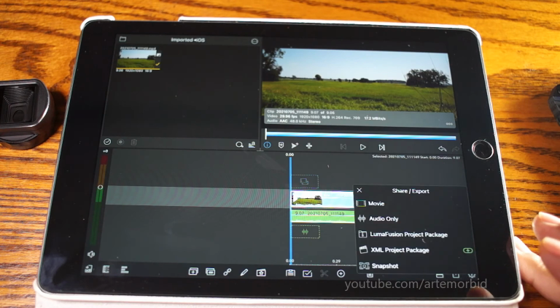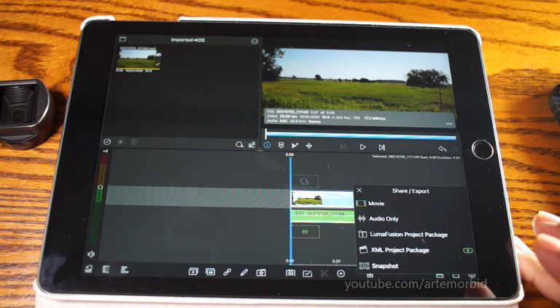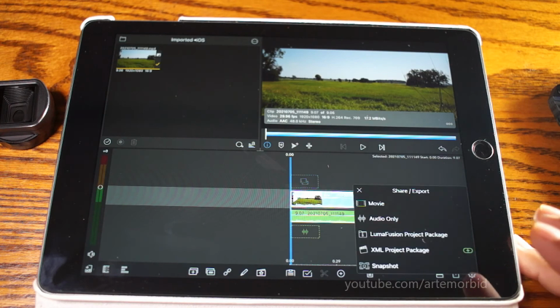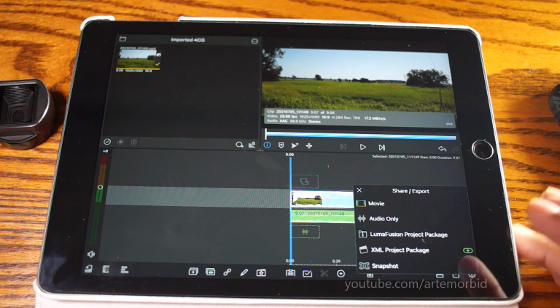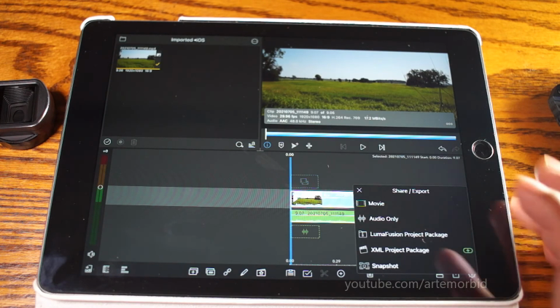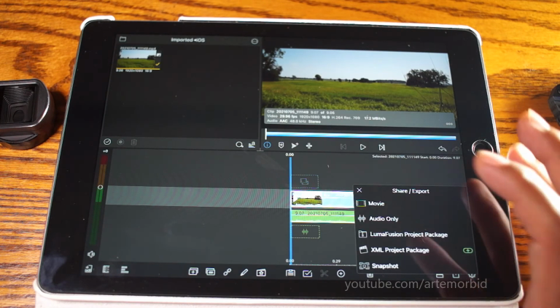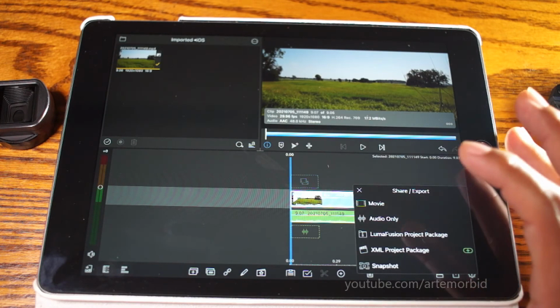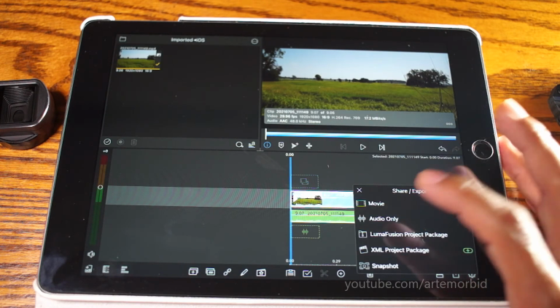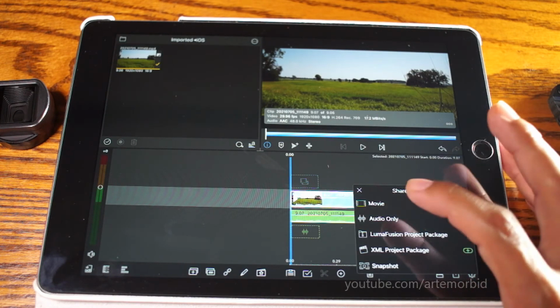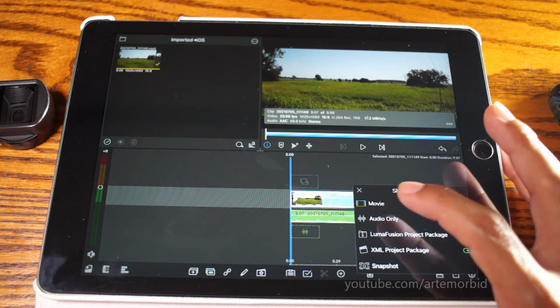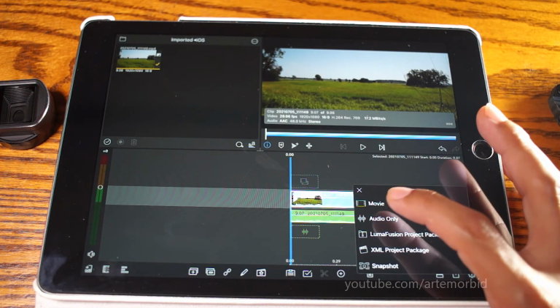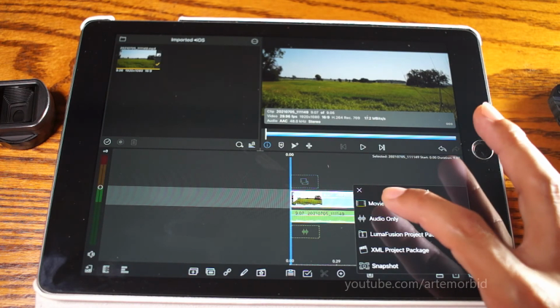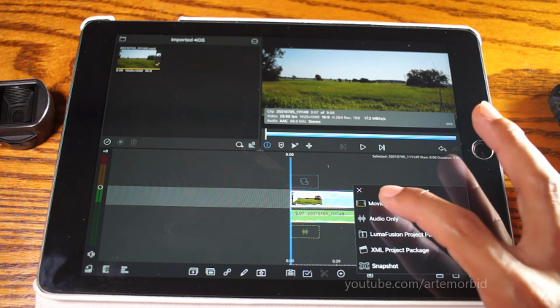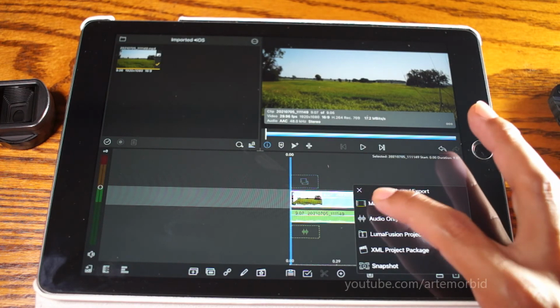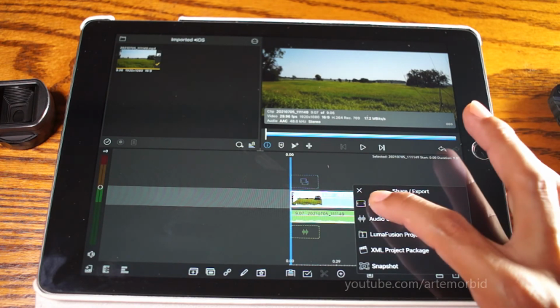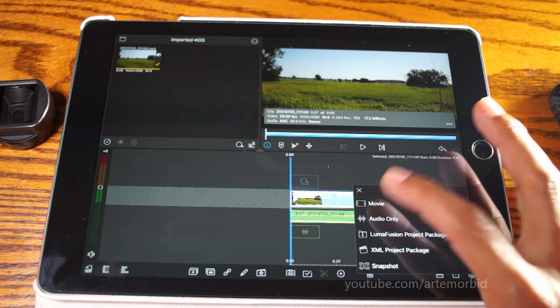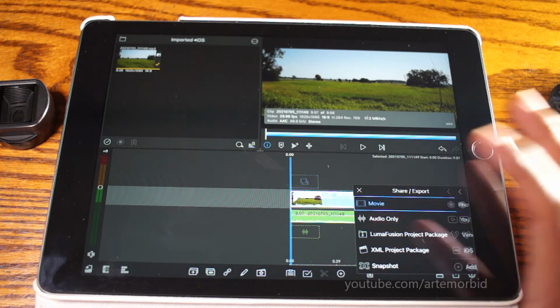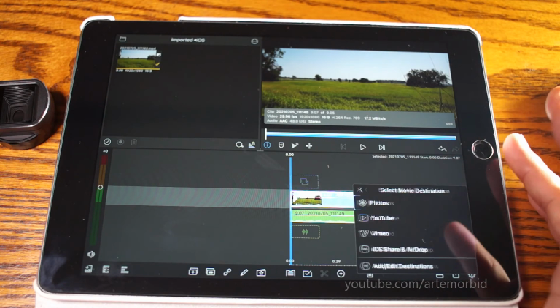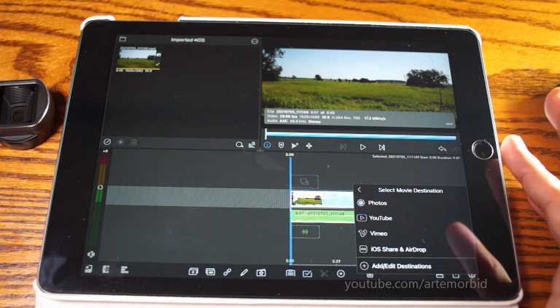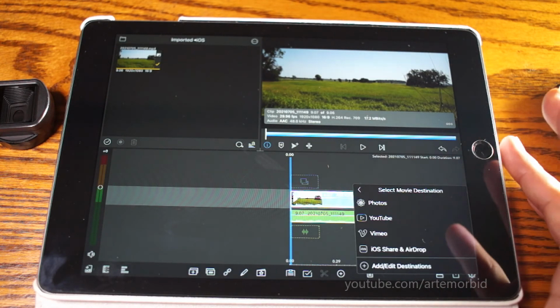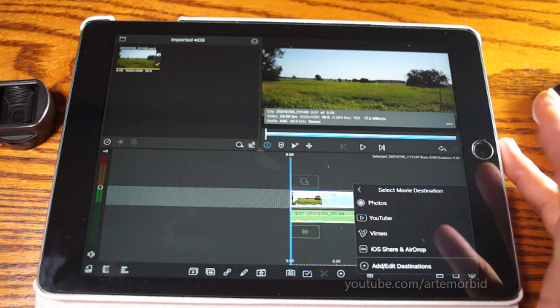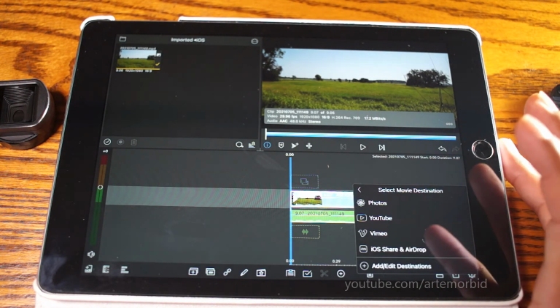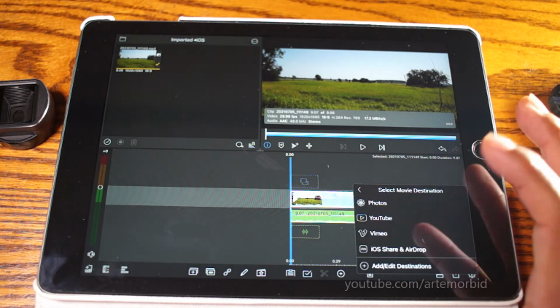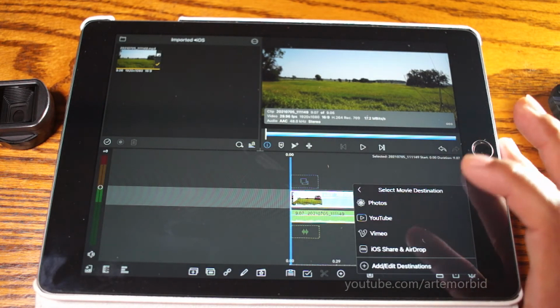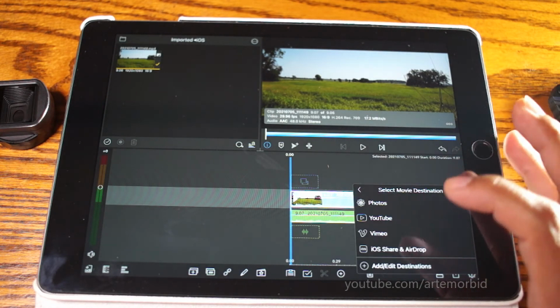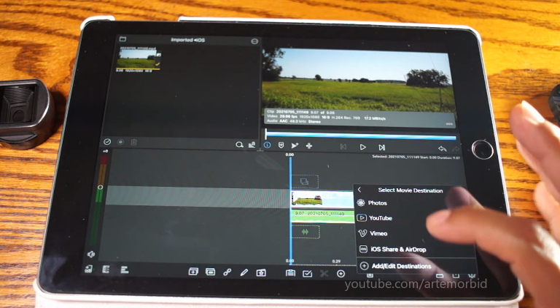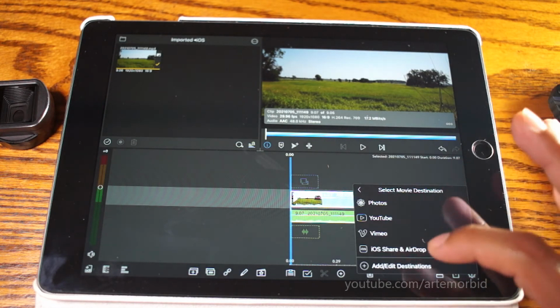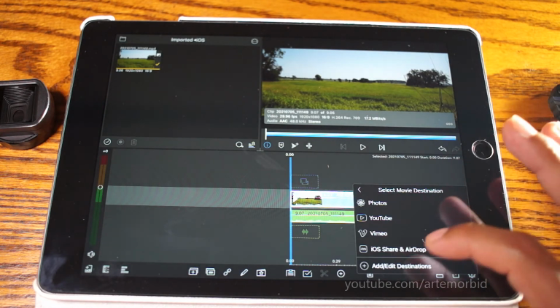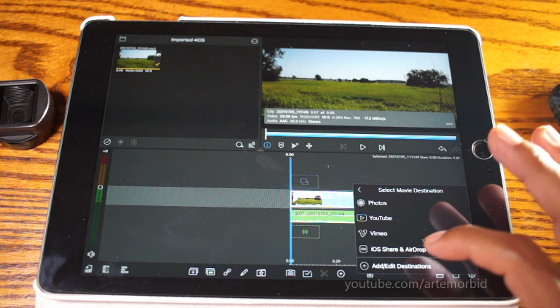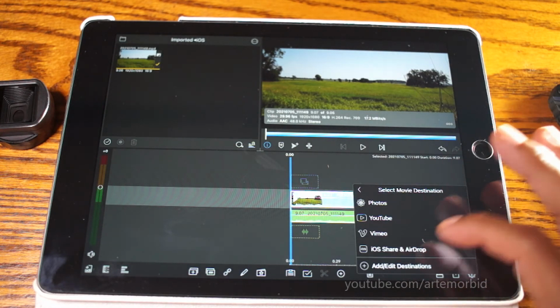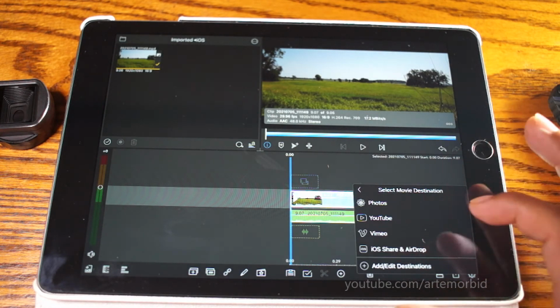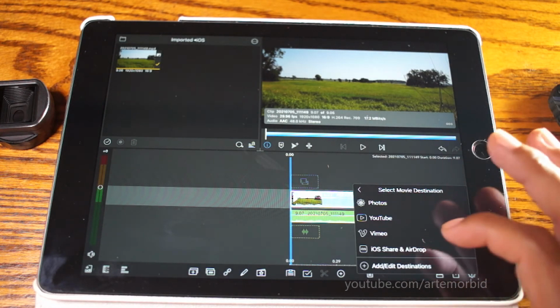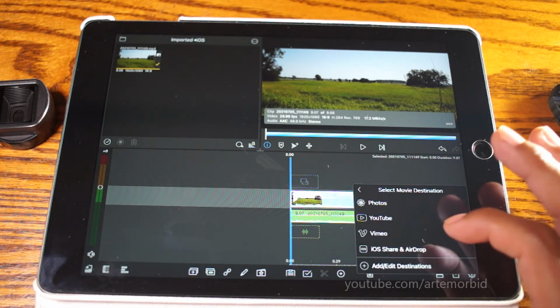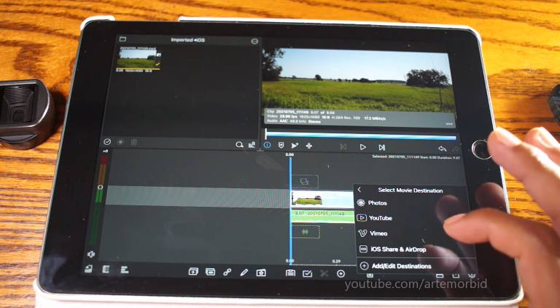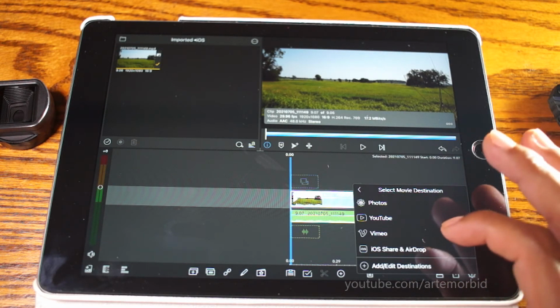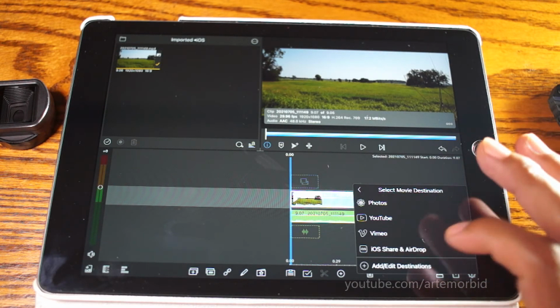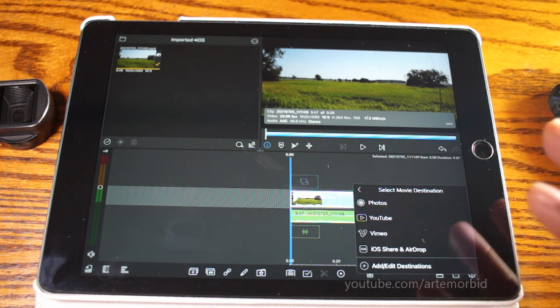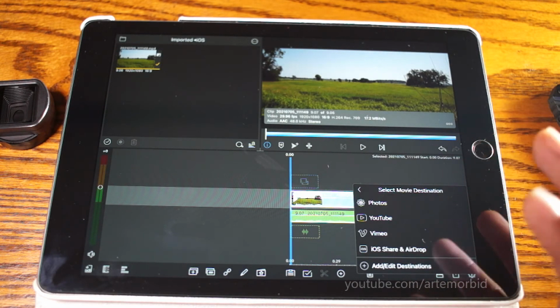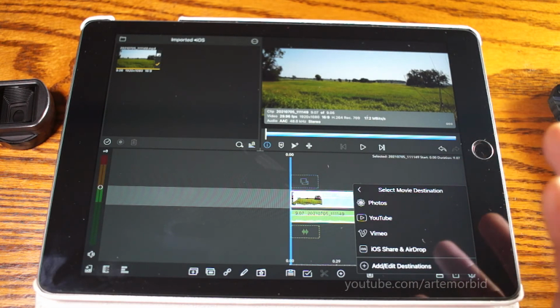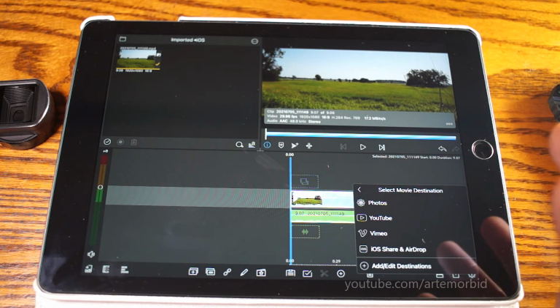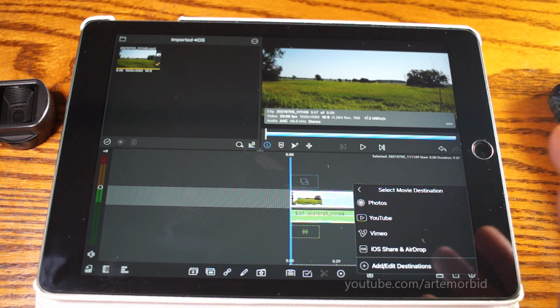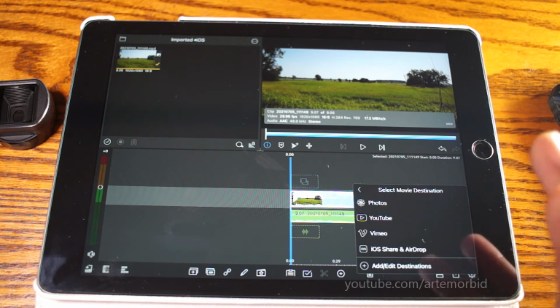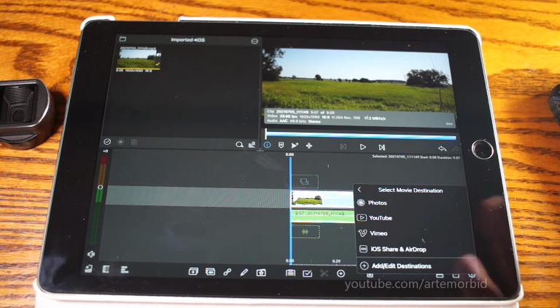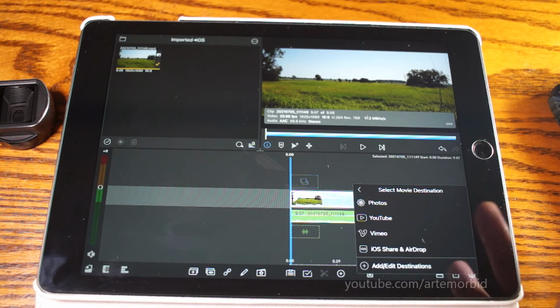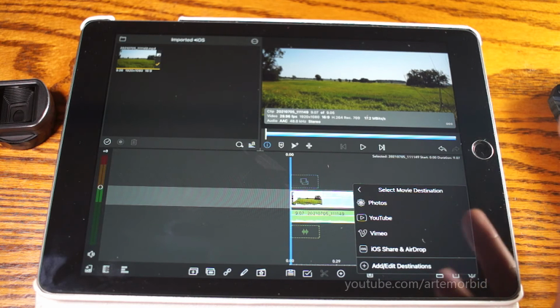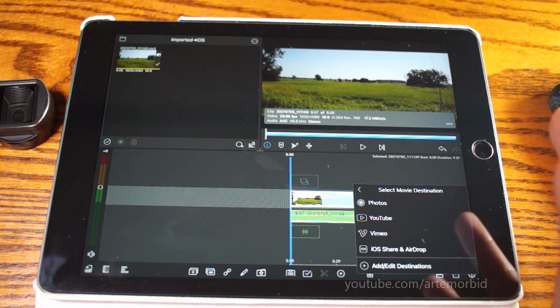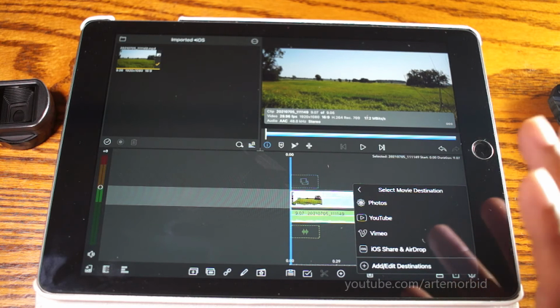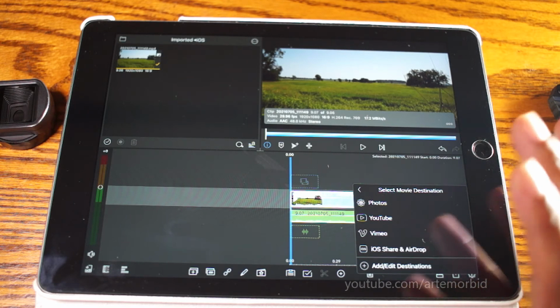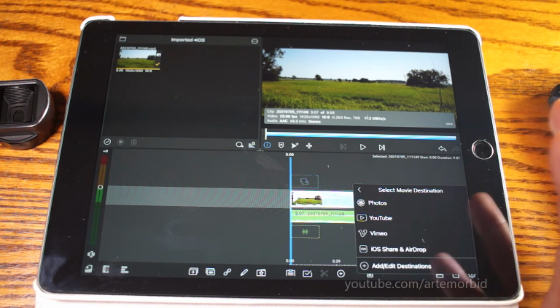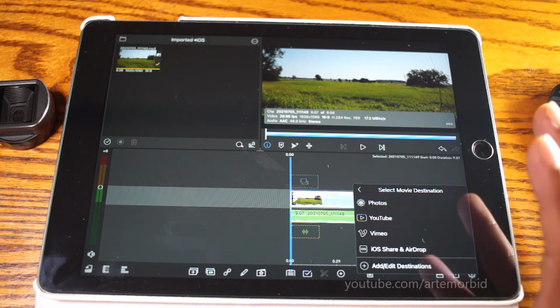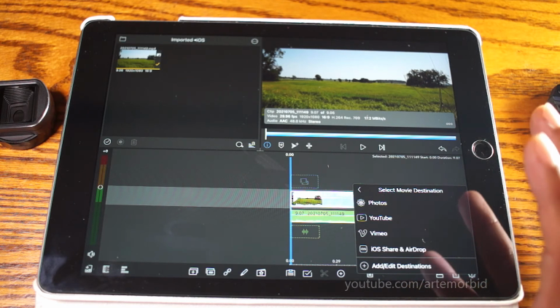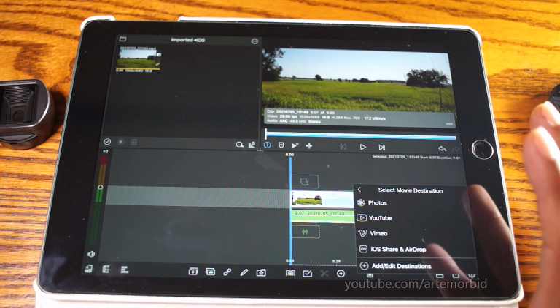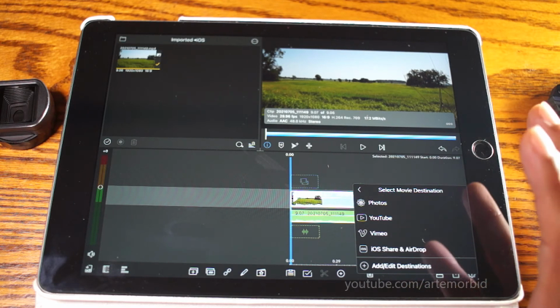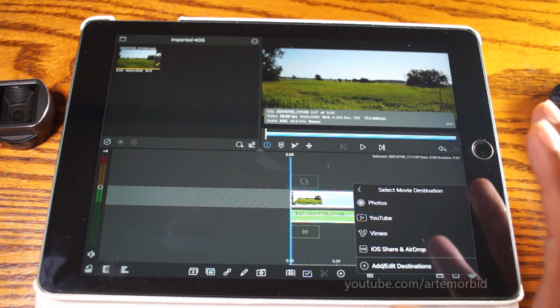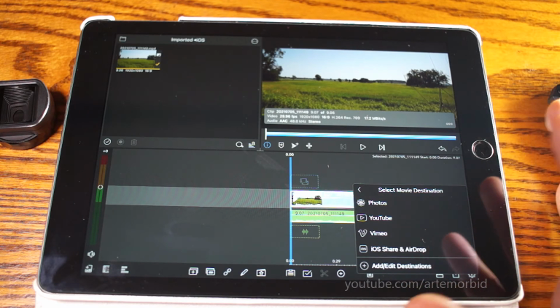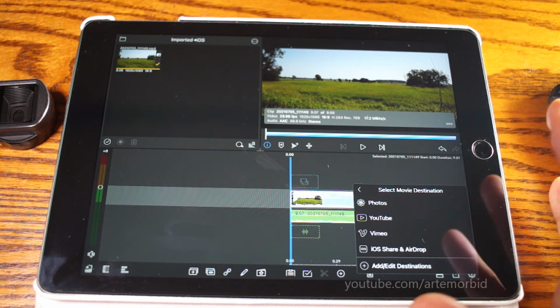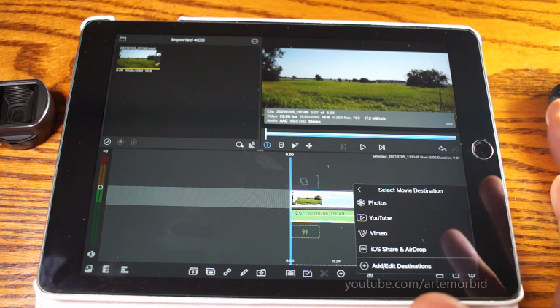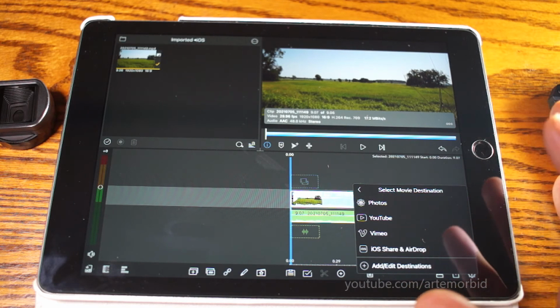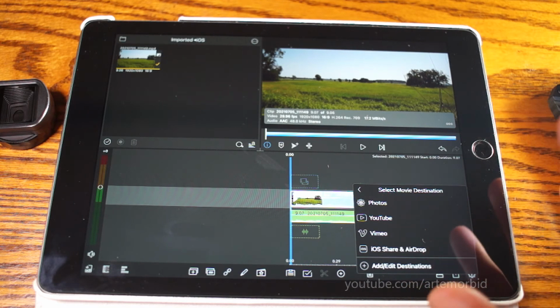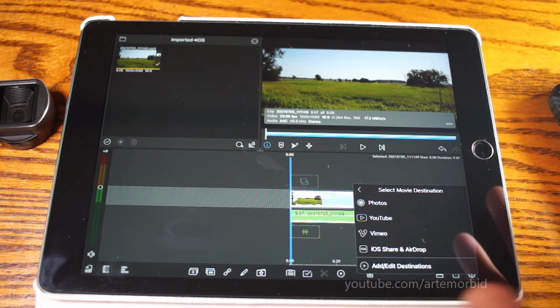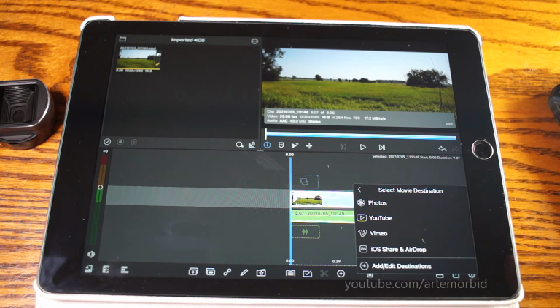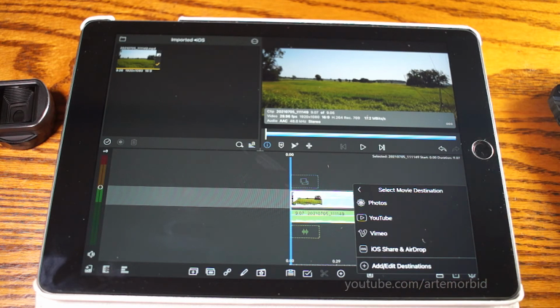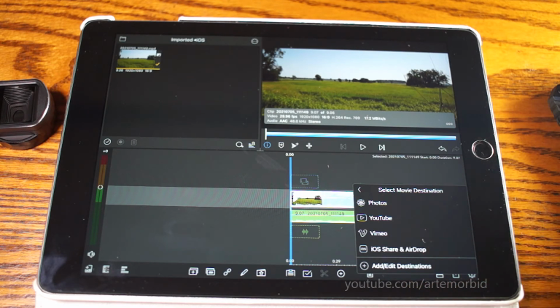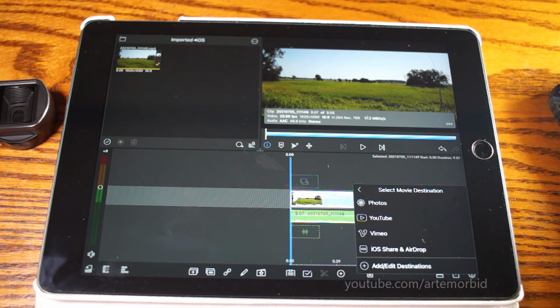Now we're just going to export it out. Hit Movie and then you can save it to your destination. That's it.